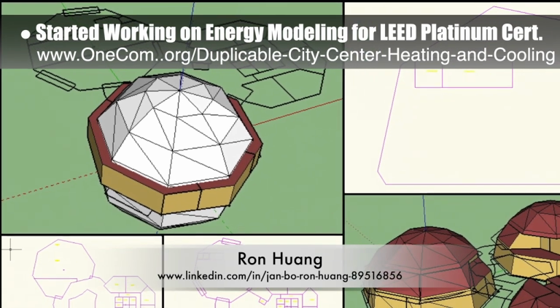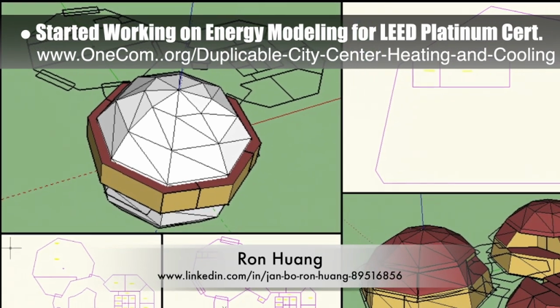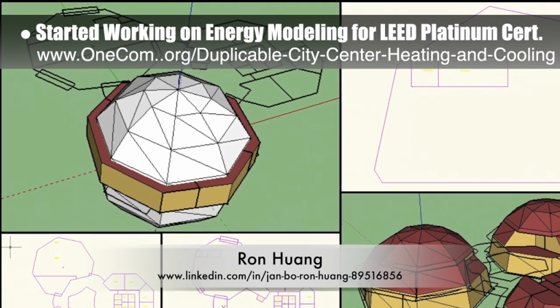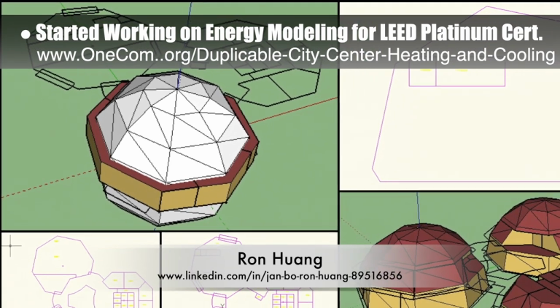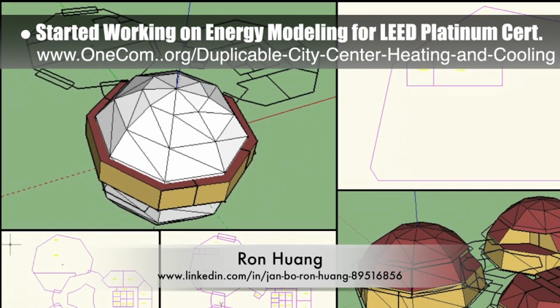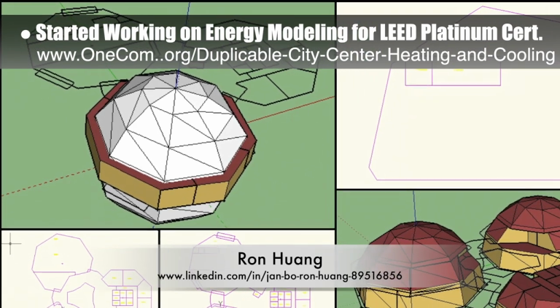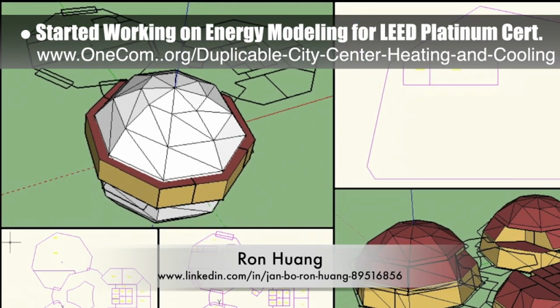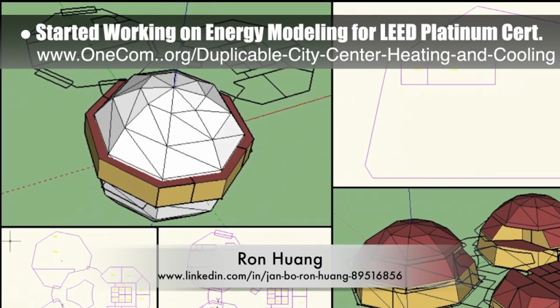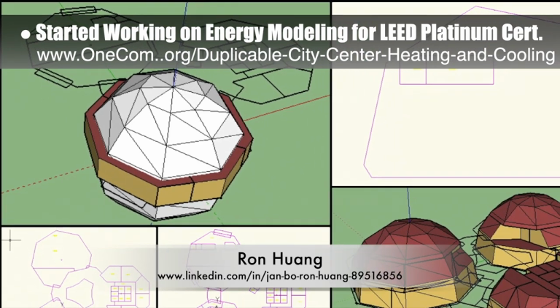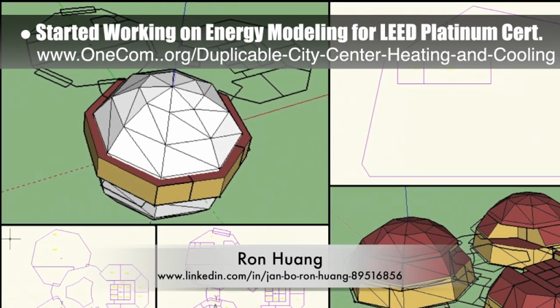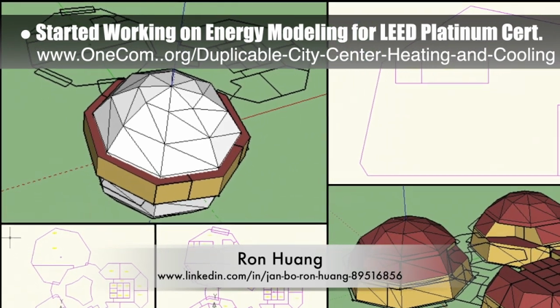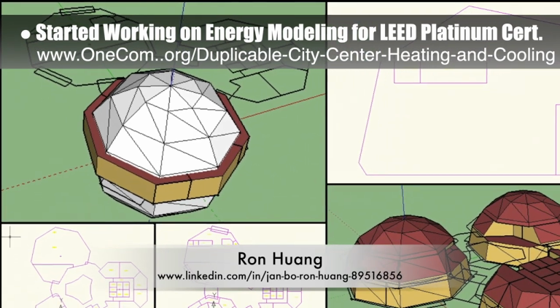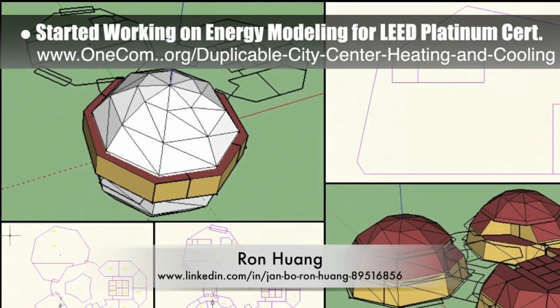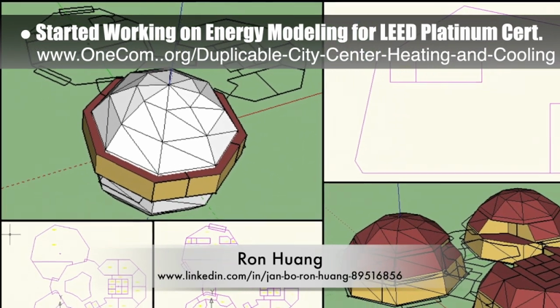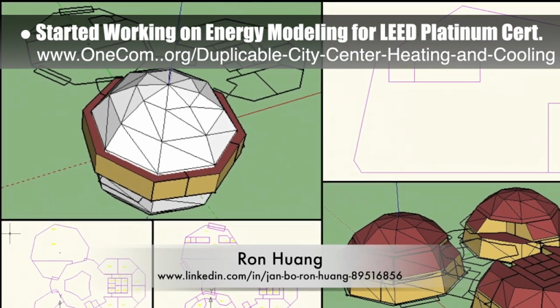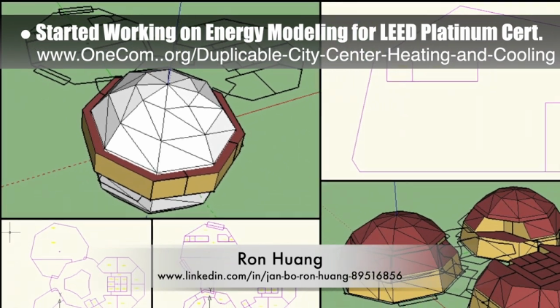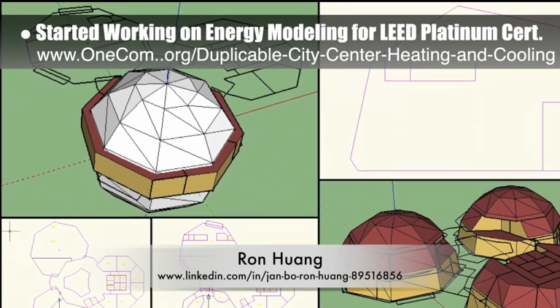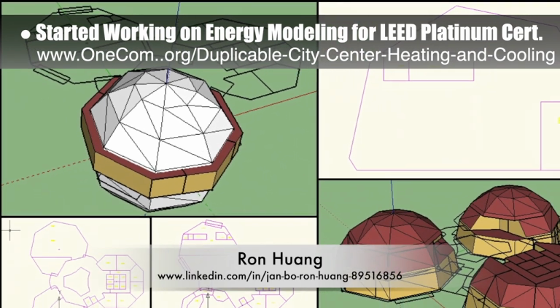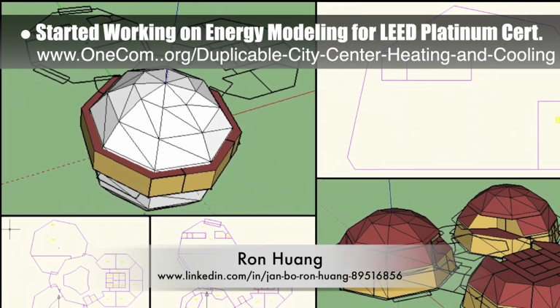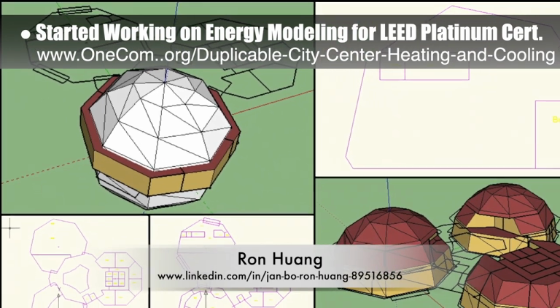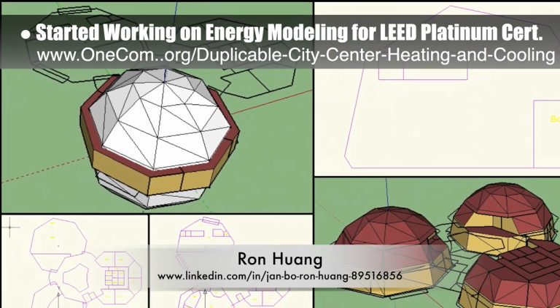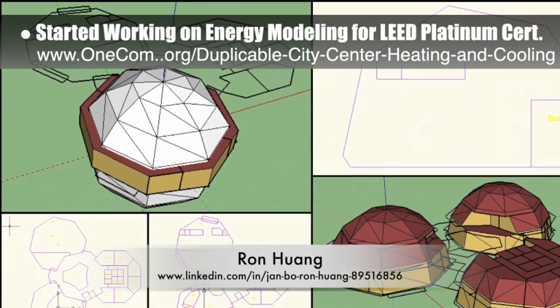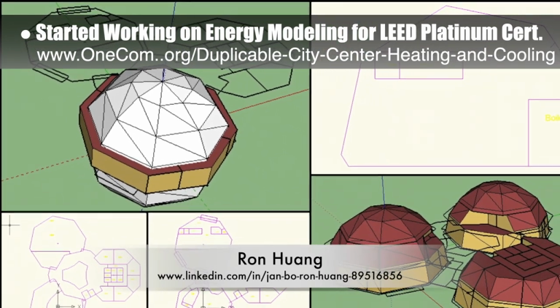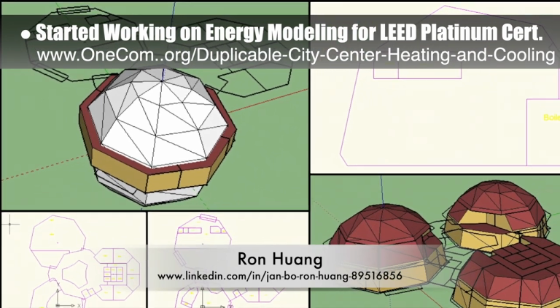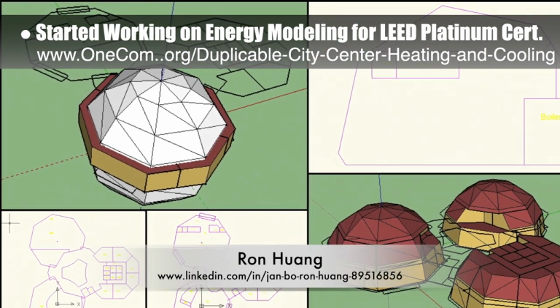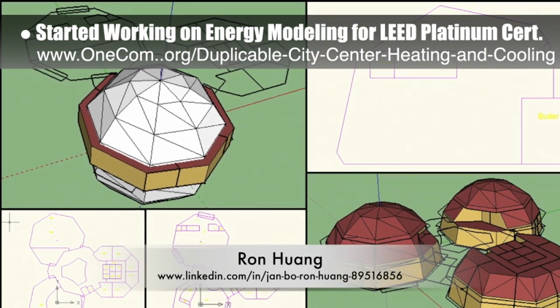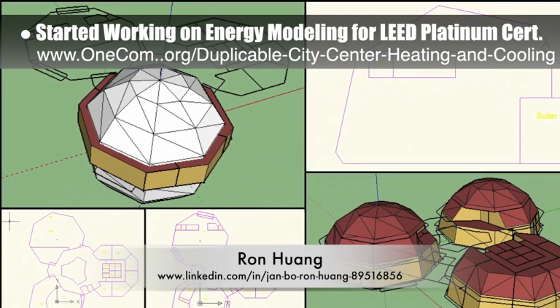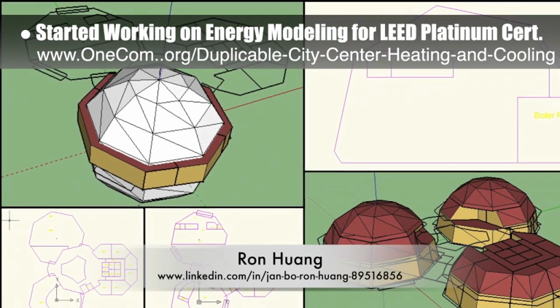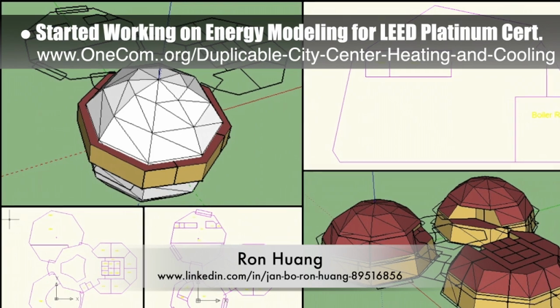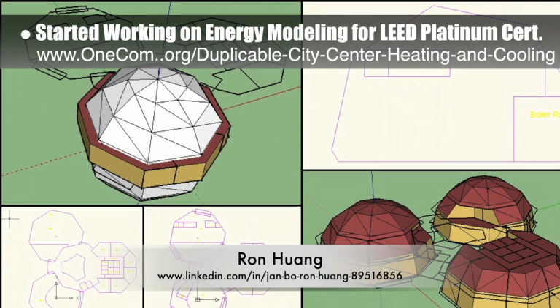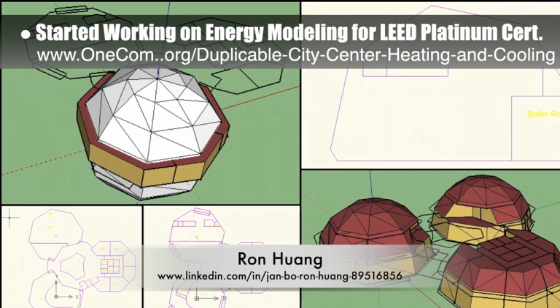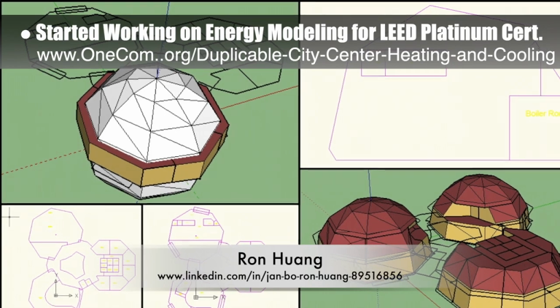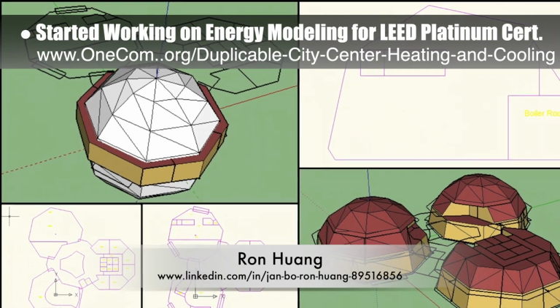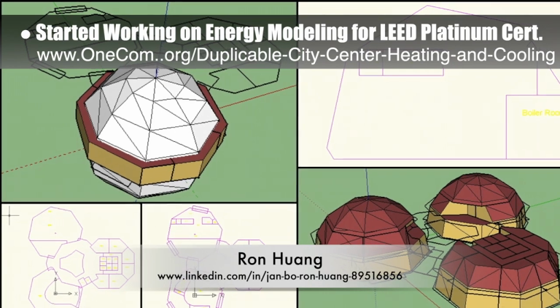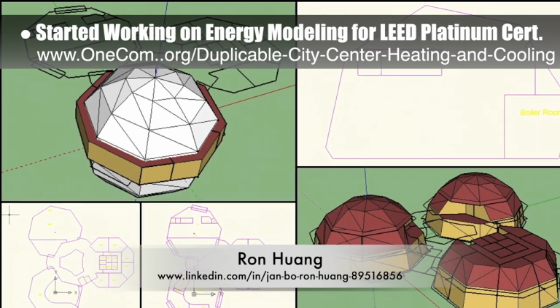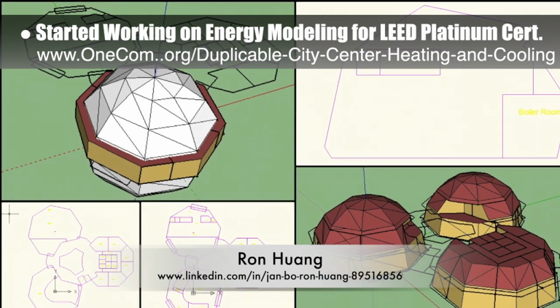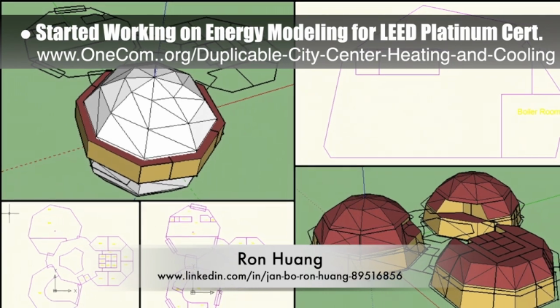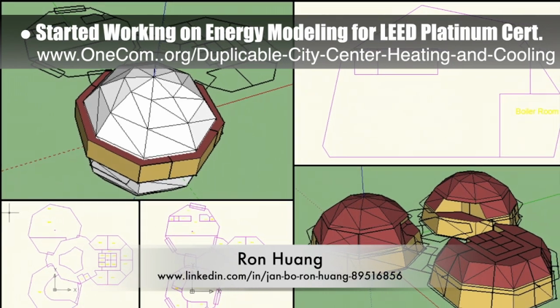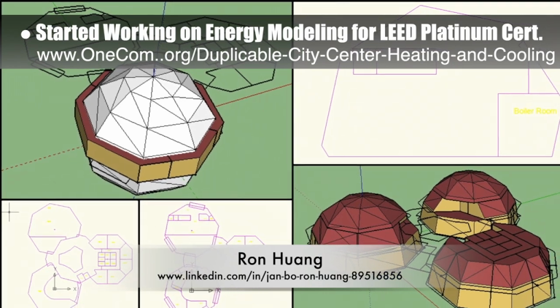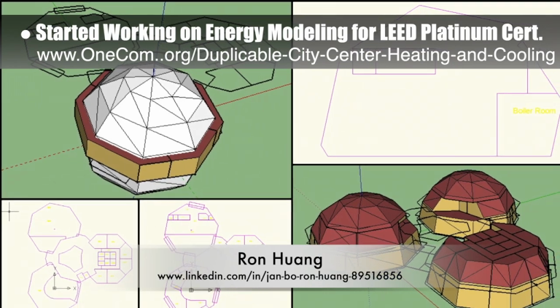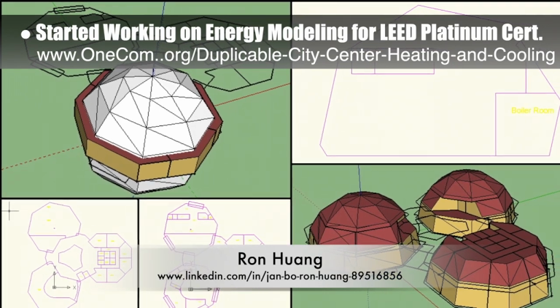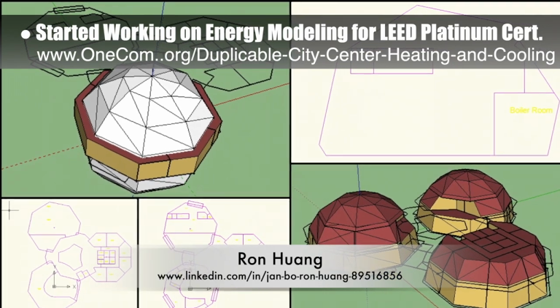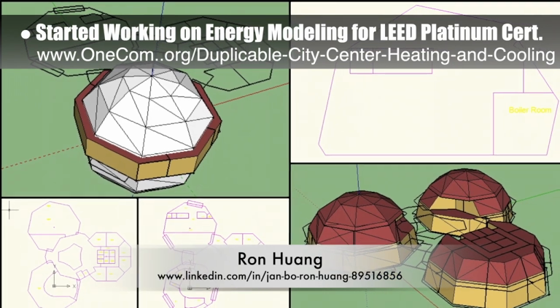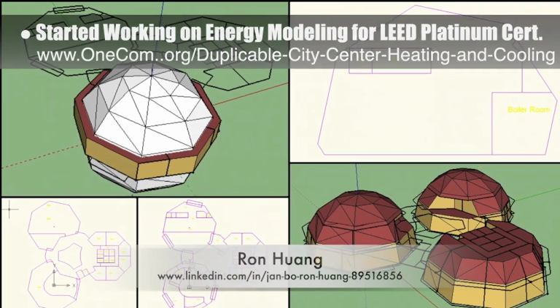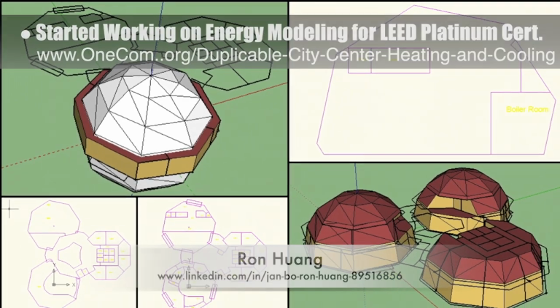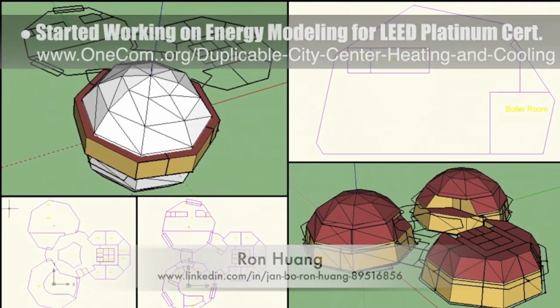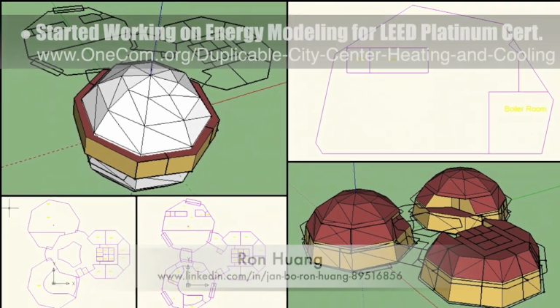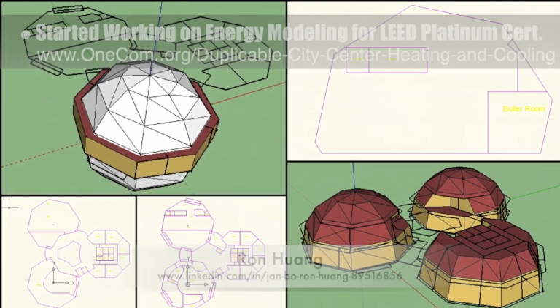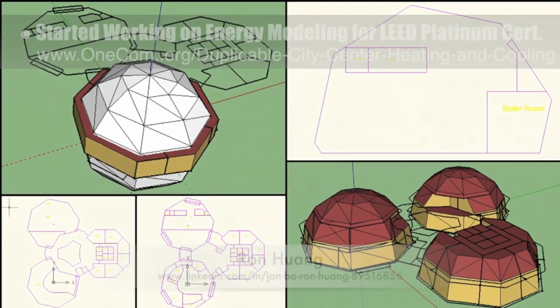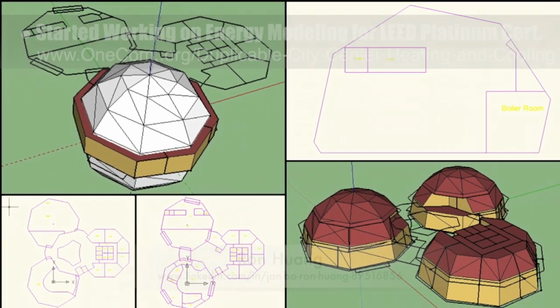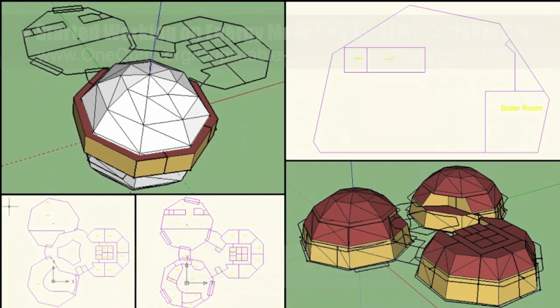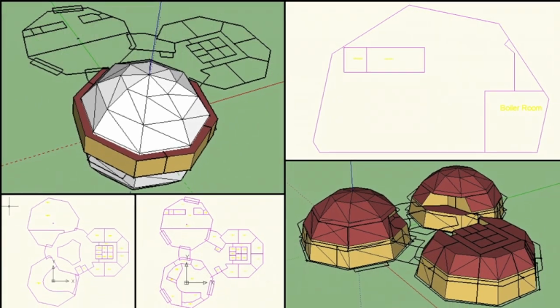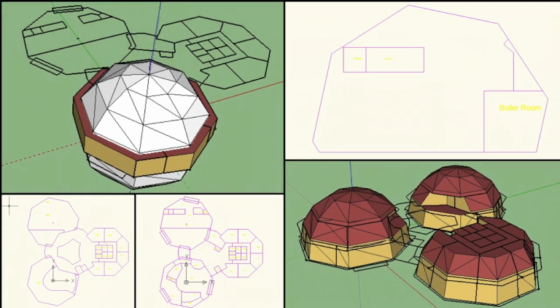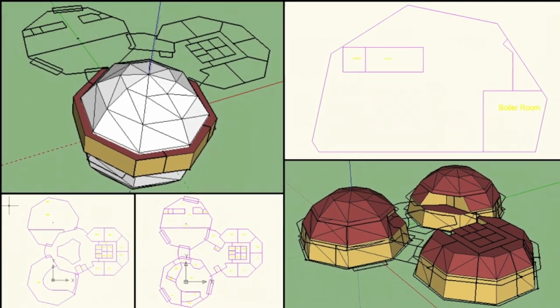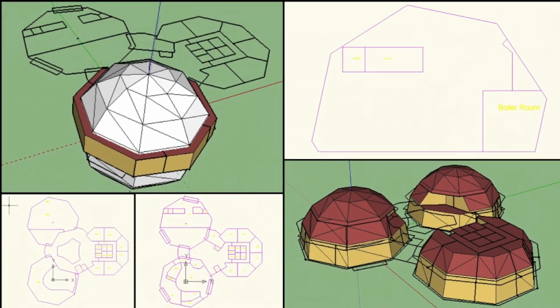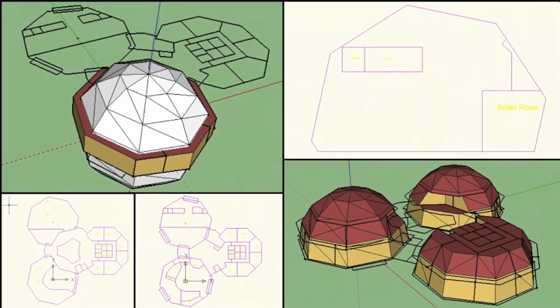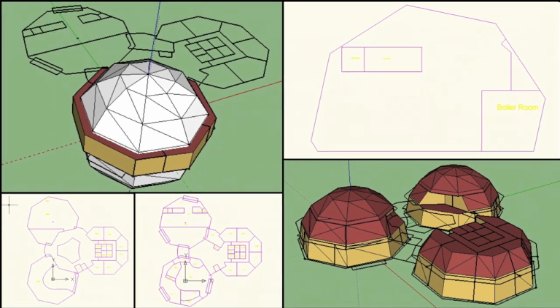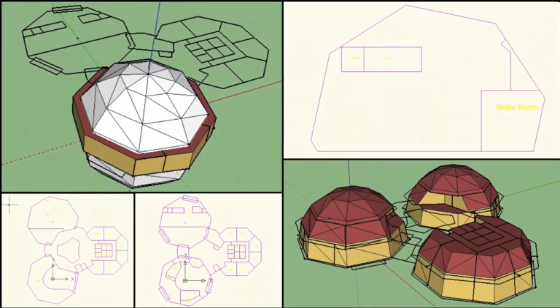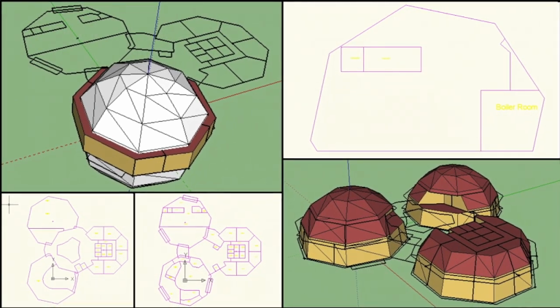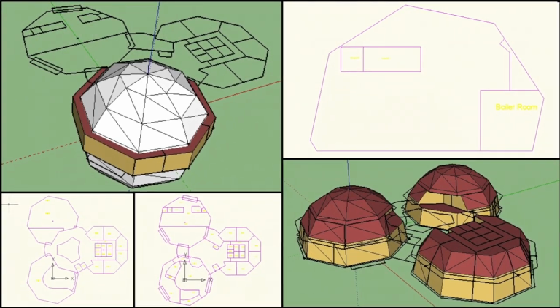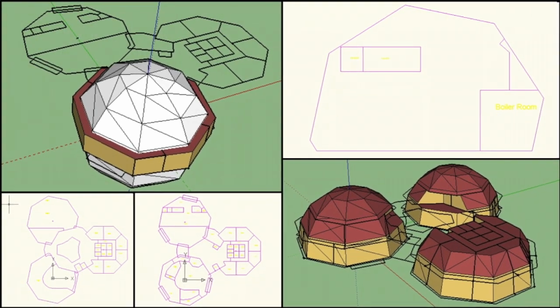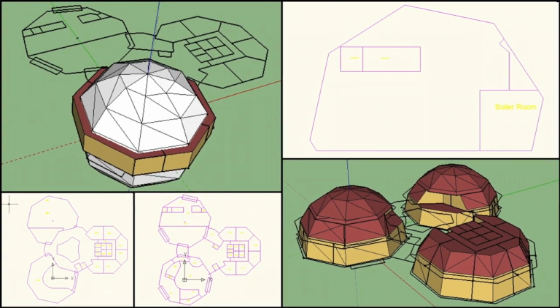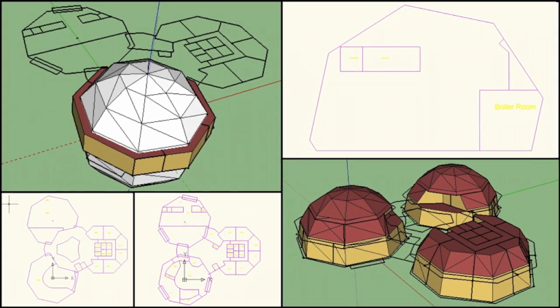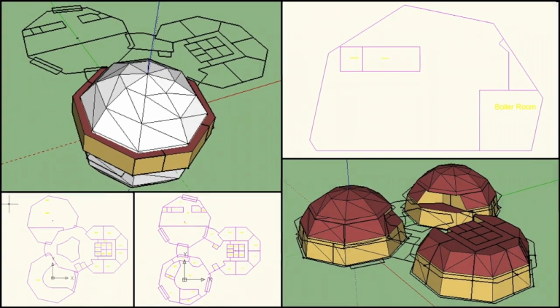Ron Wang, mechanical engineer, joined the team and started working on the energy modeling for our LEED Platinum certification and the city center open source HVAC design tutorial. This week he created the AutoCAD HVAC zone layout and started creating the energy model geometry in SketchUp.